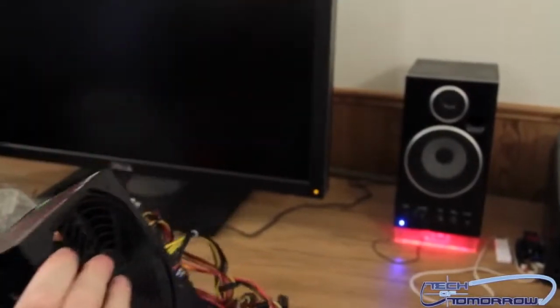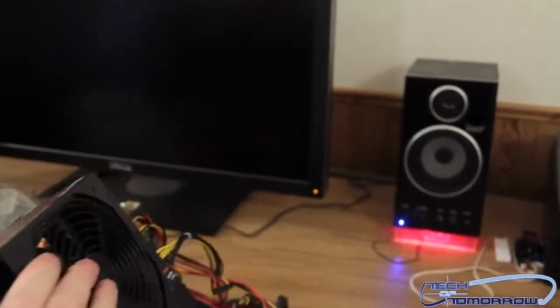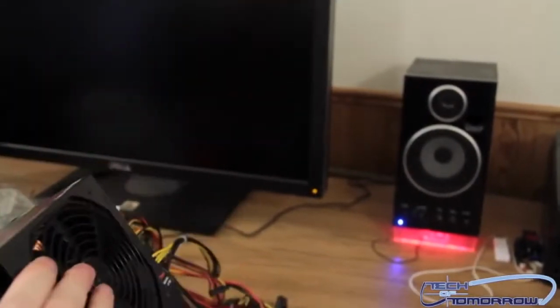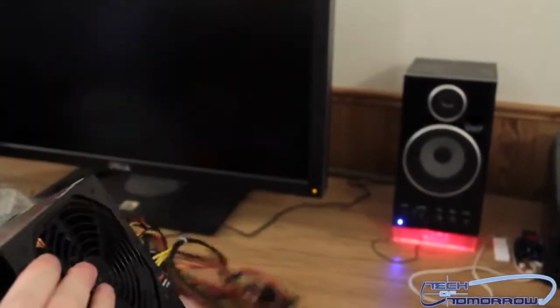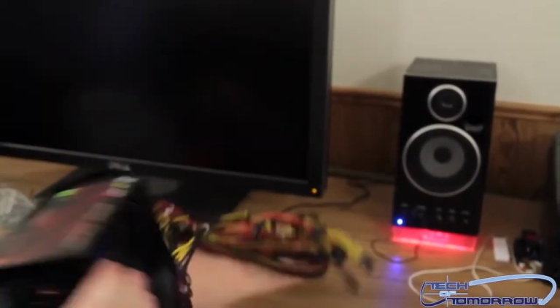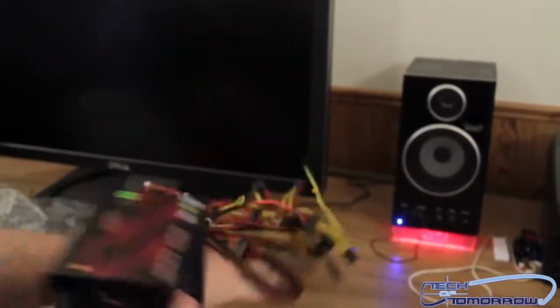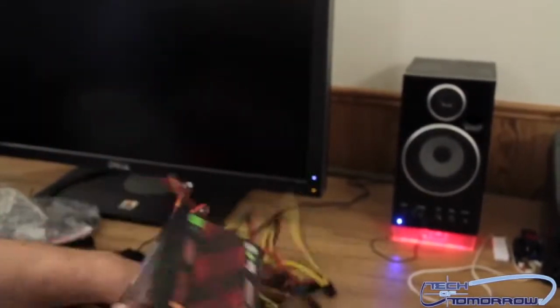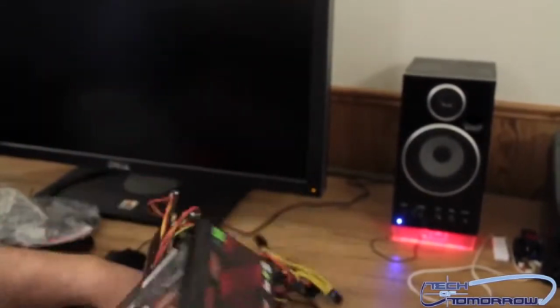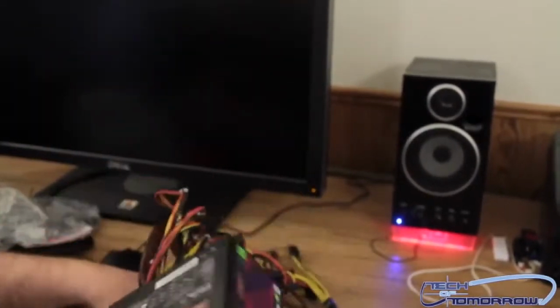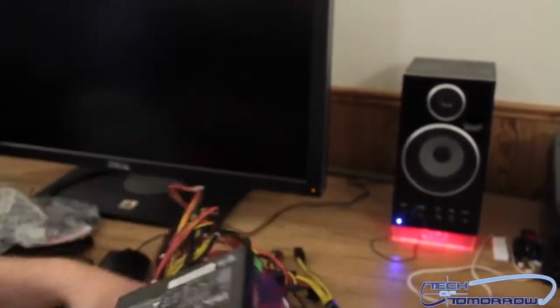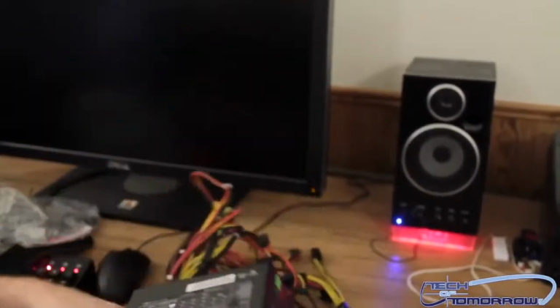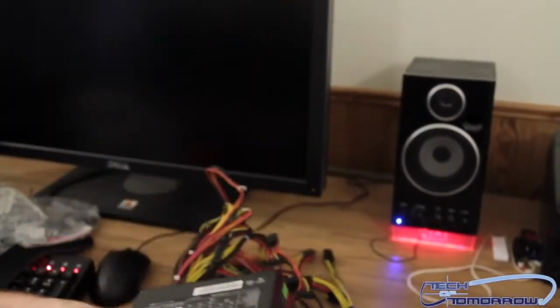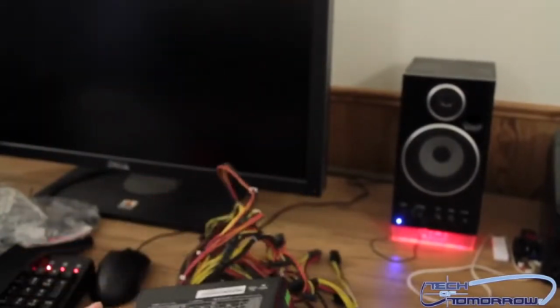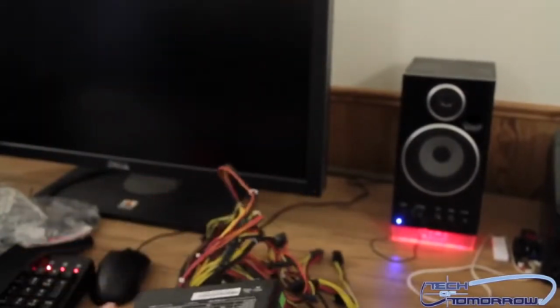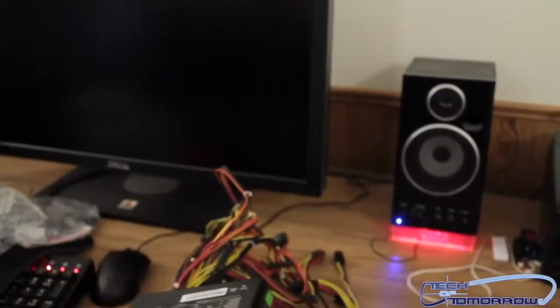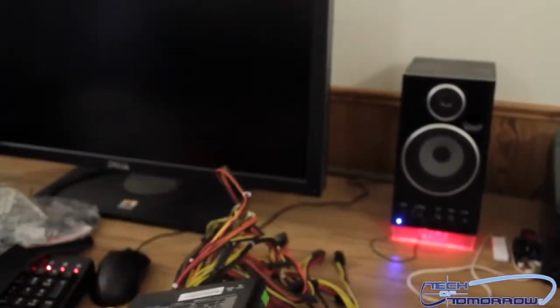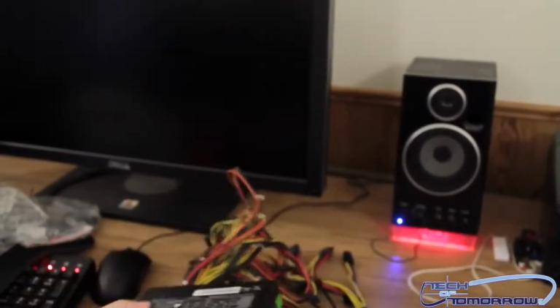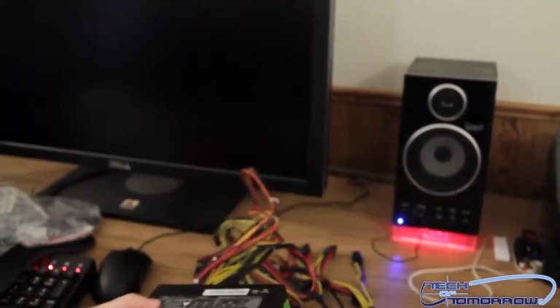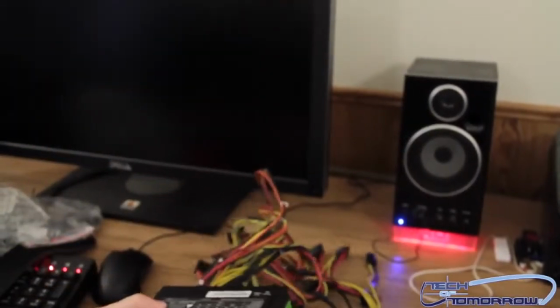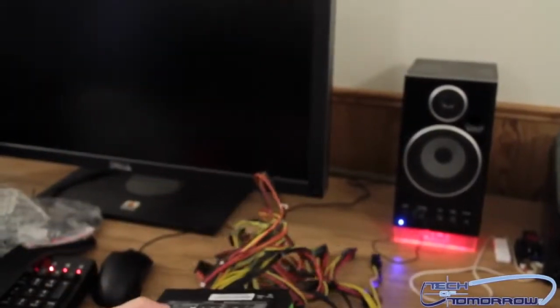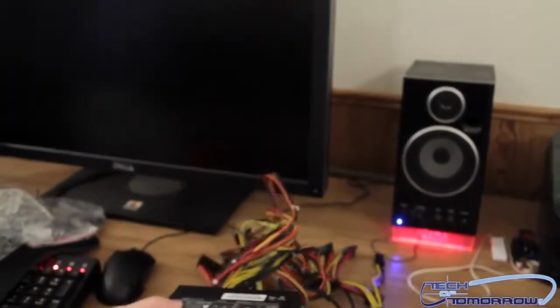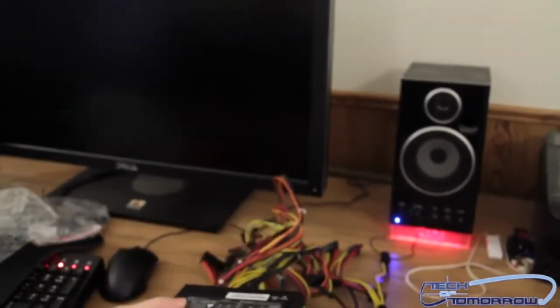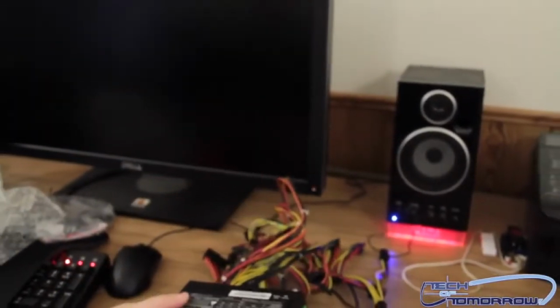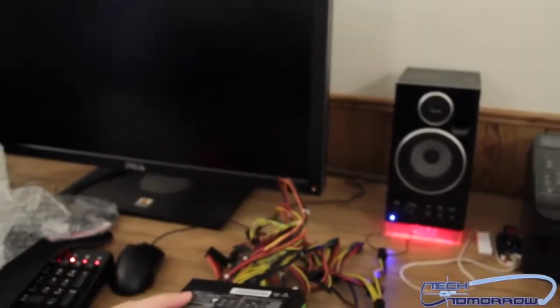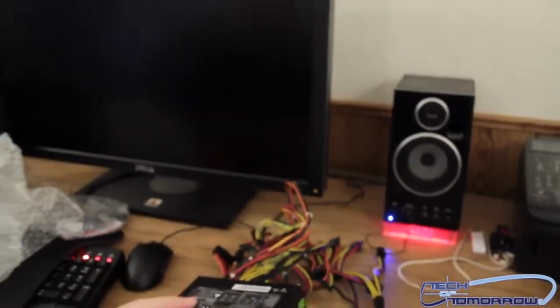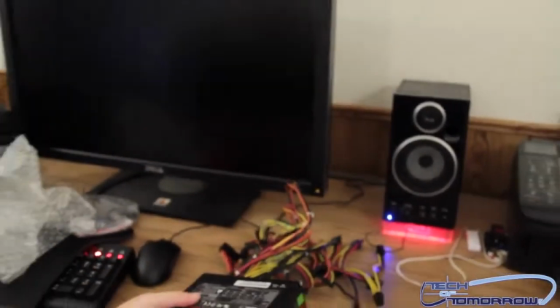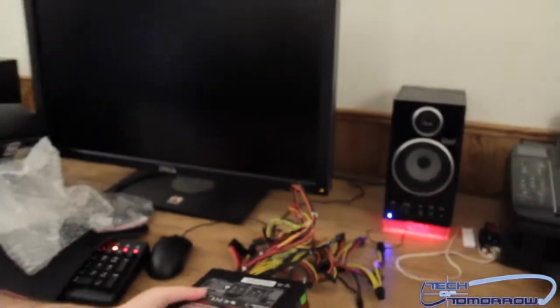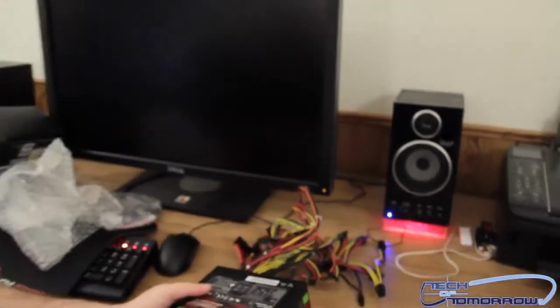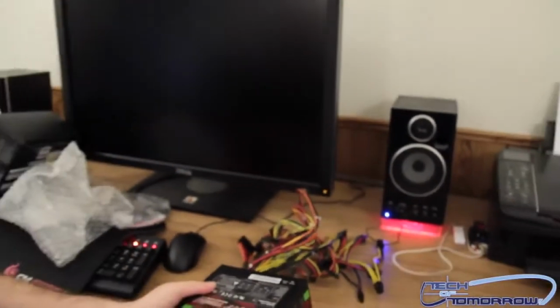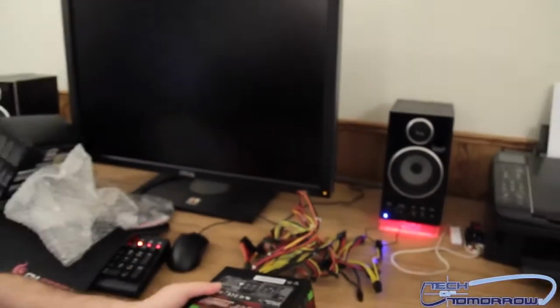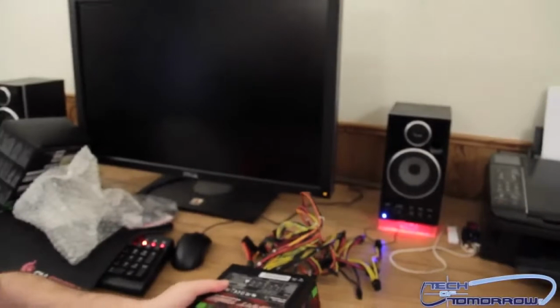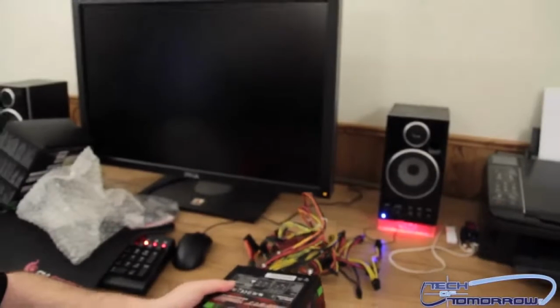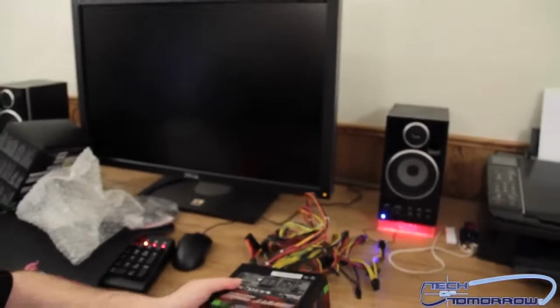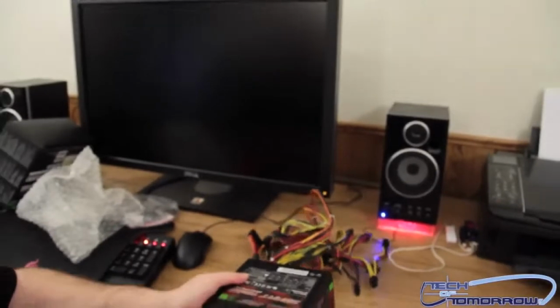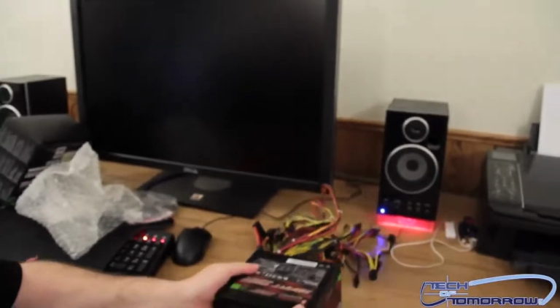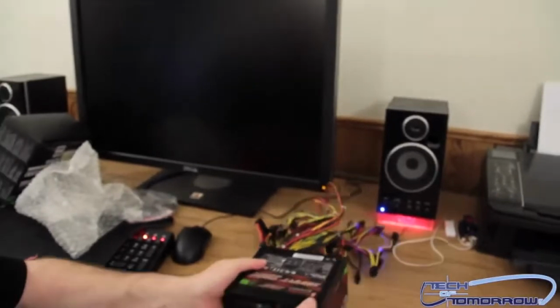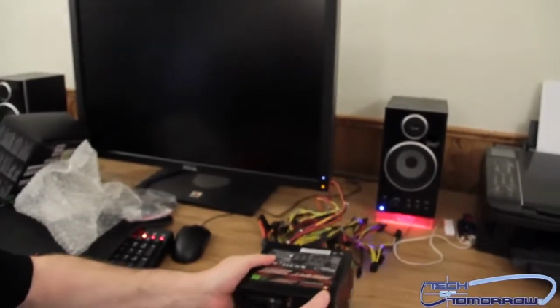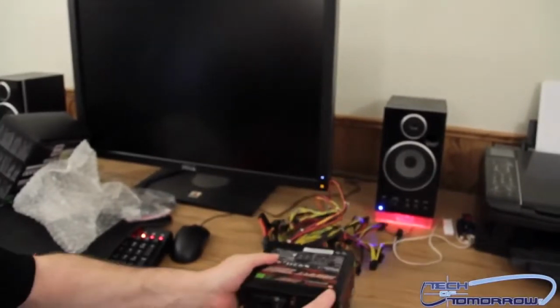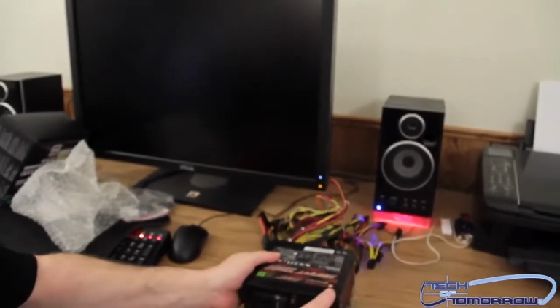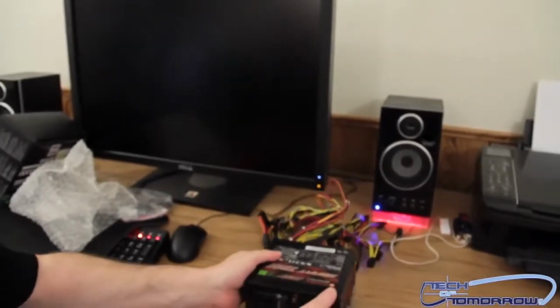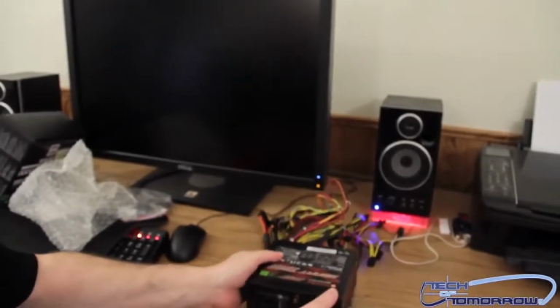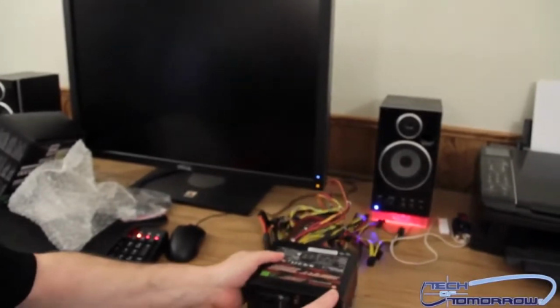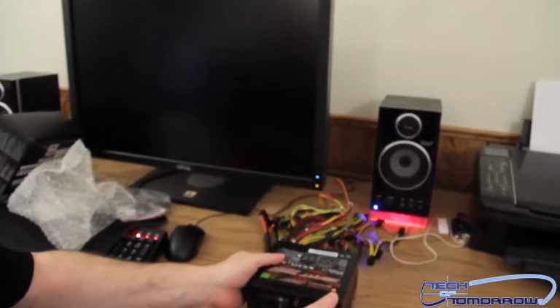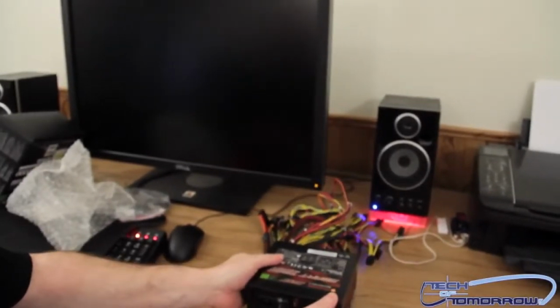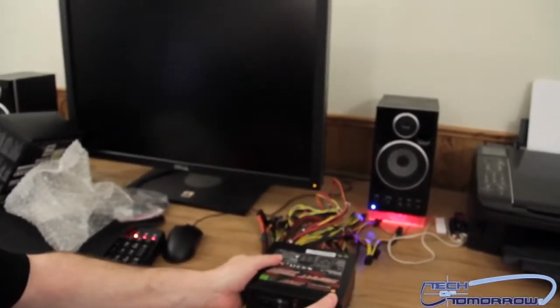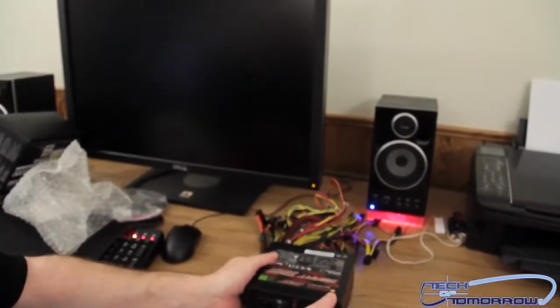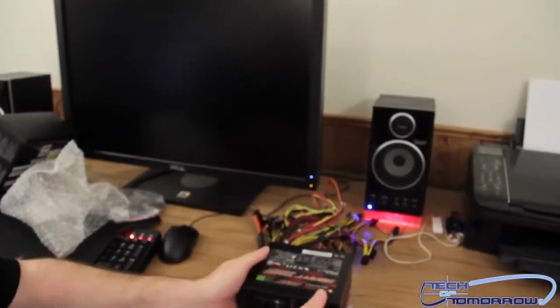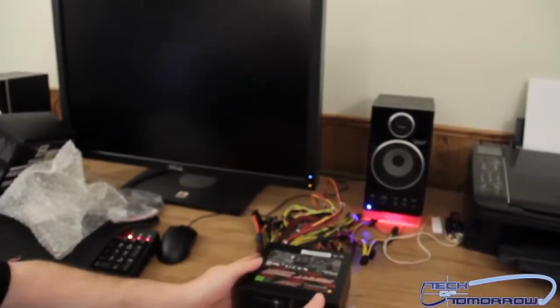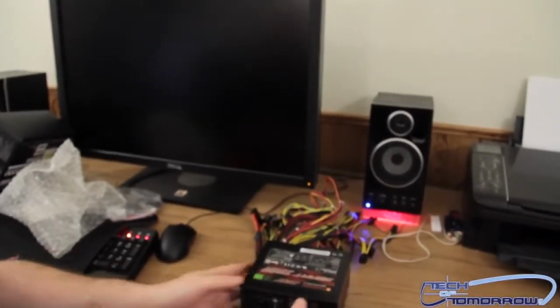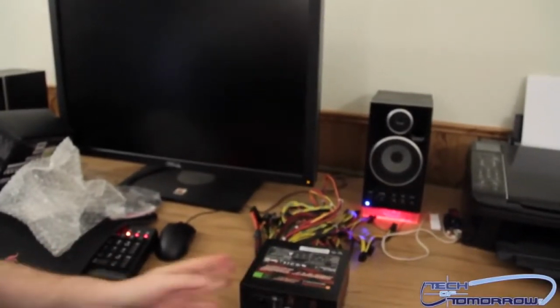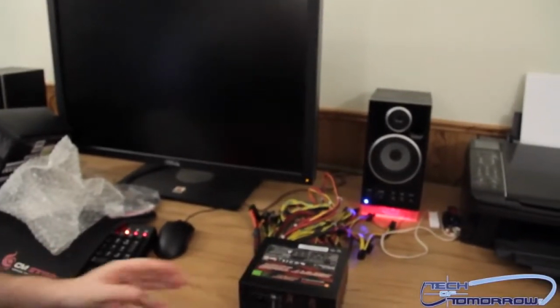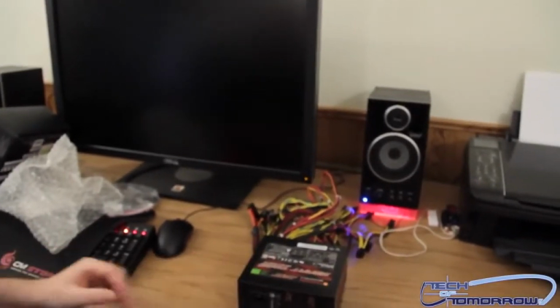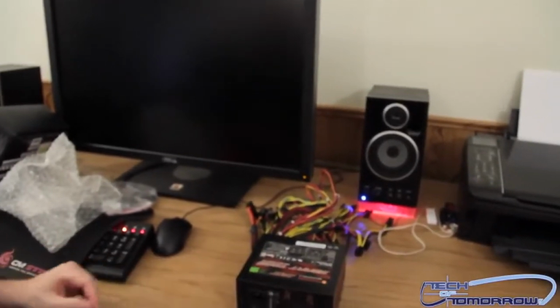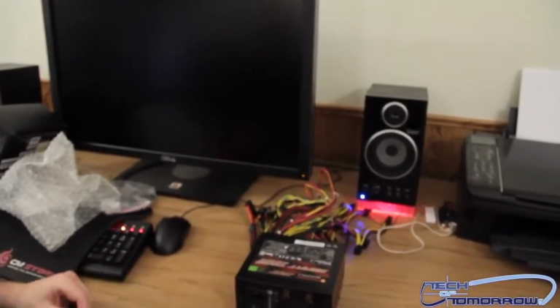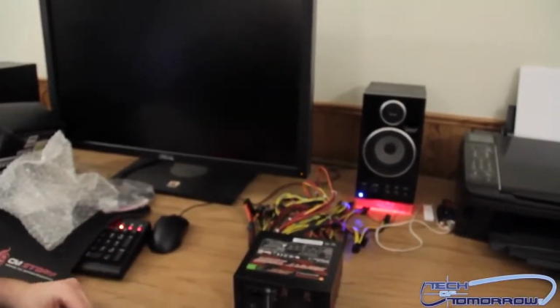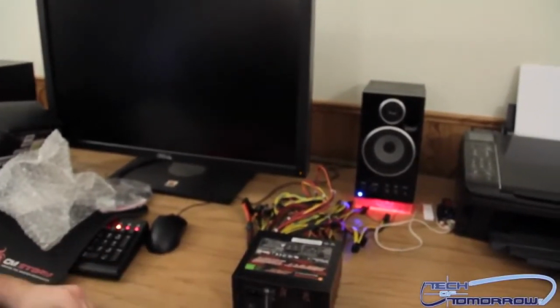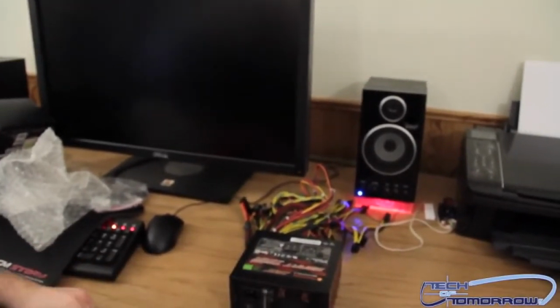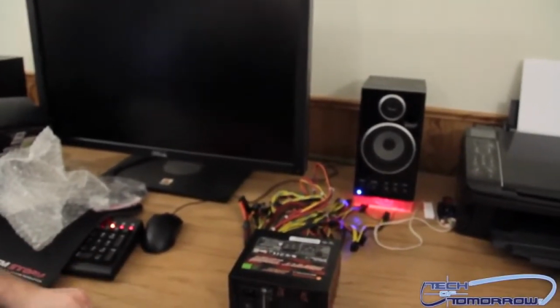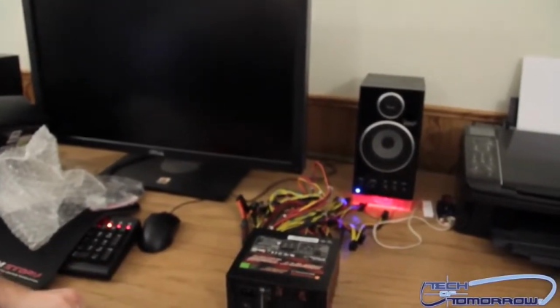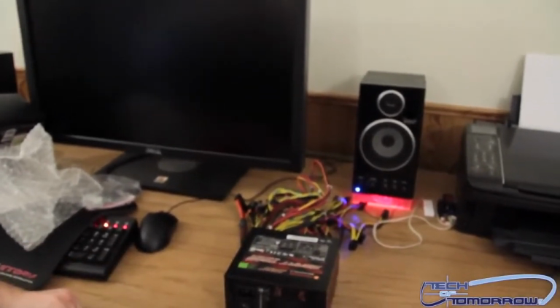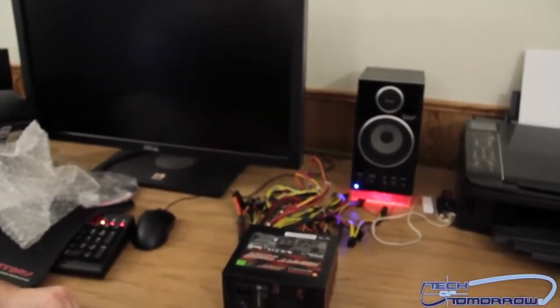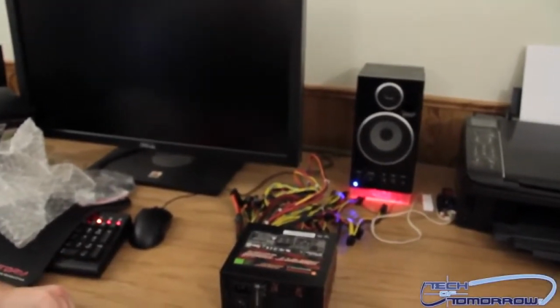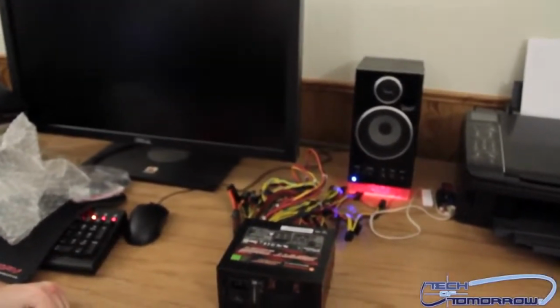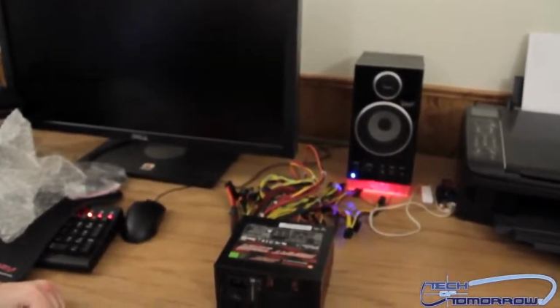Anyway guys, thanks for watching. This has been the Thermaltake Smart Series 730 watt green power unboxing.